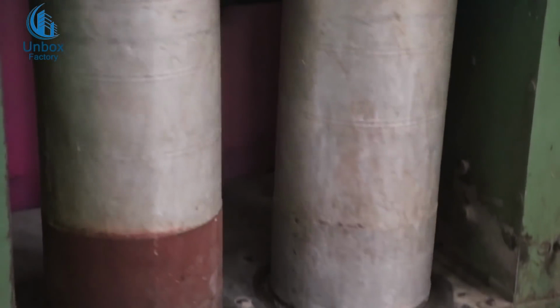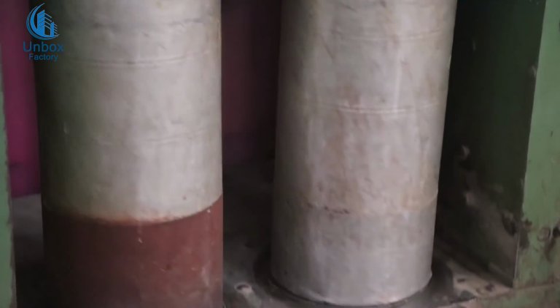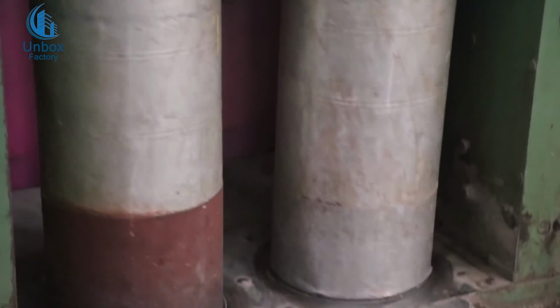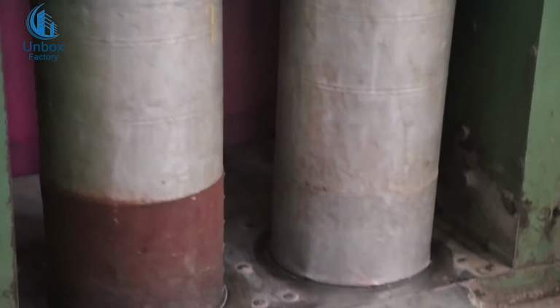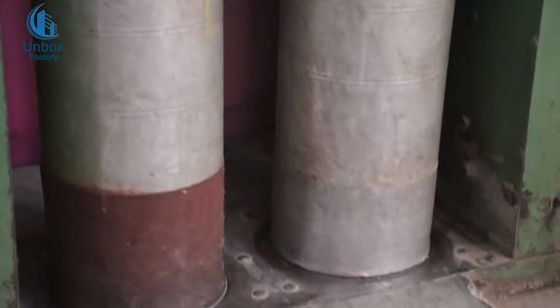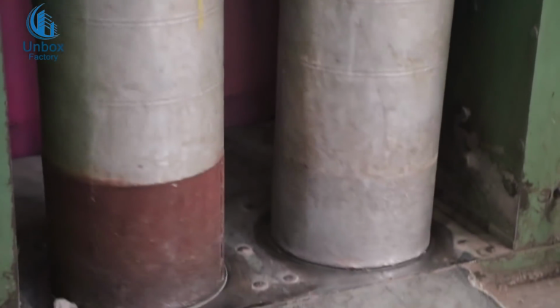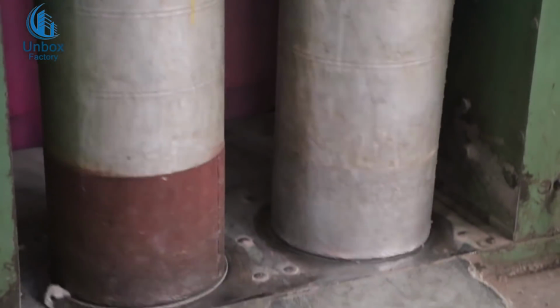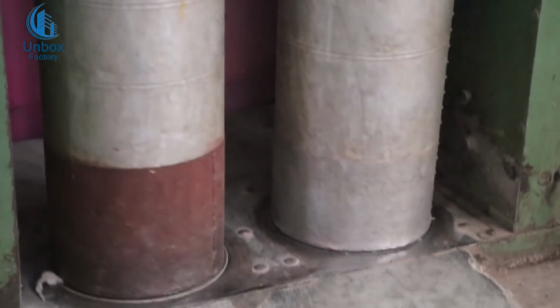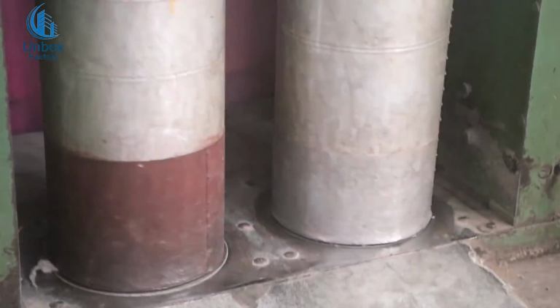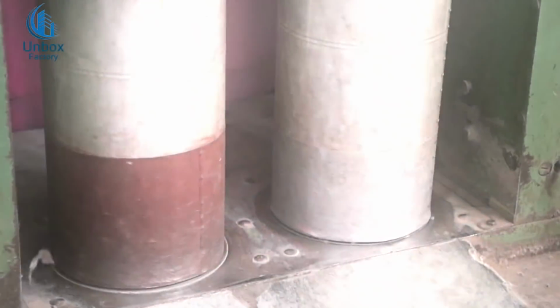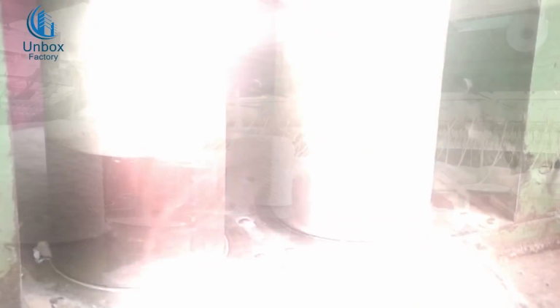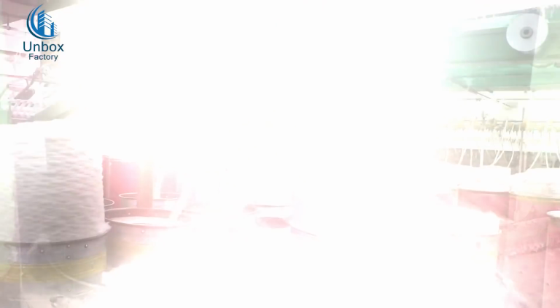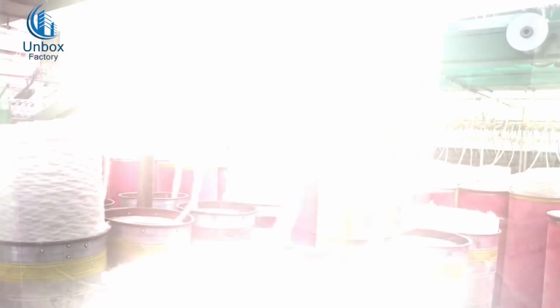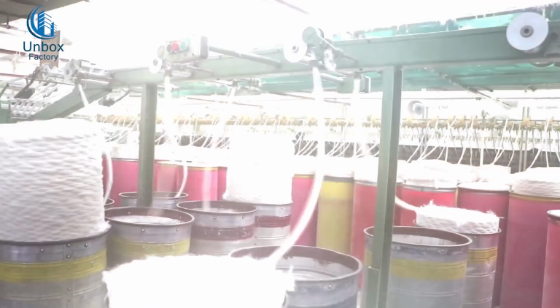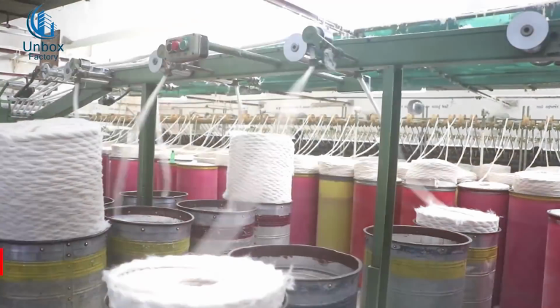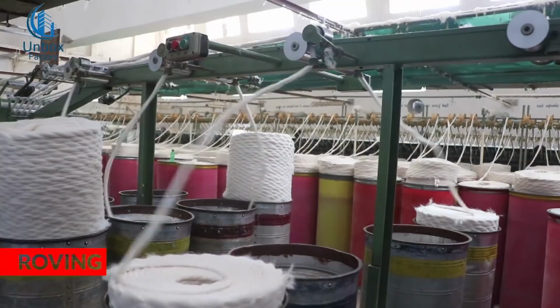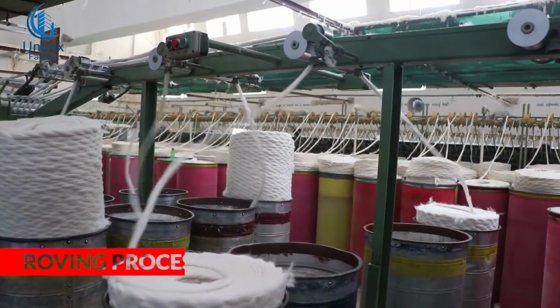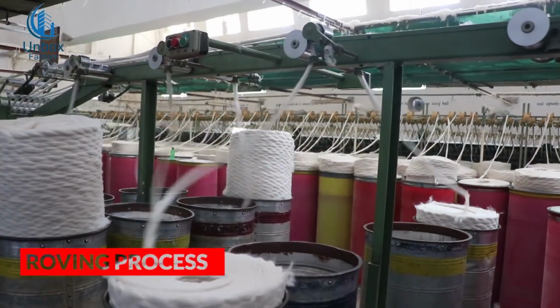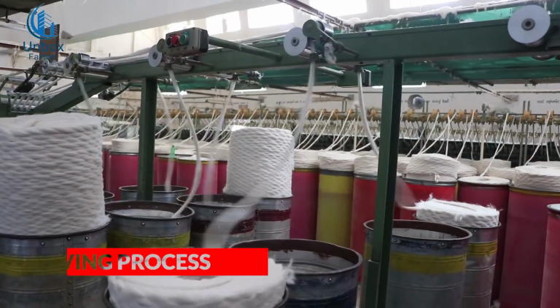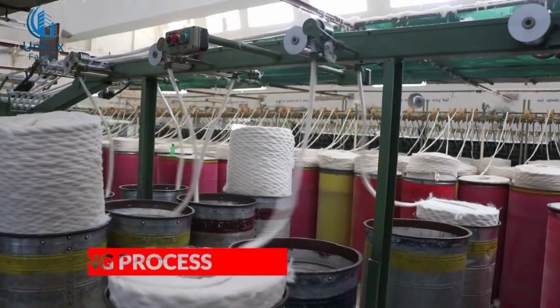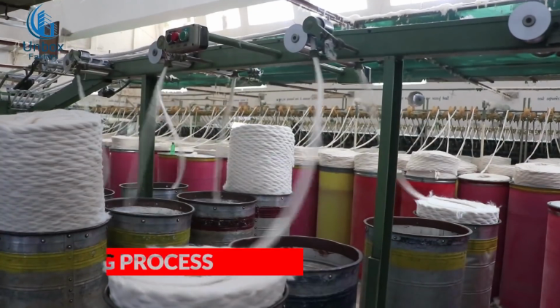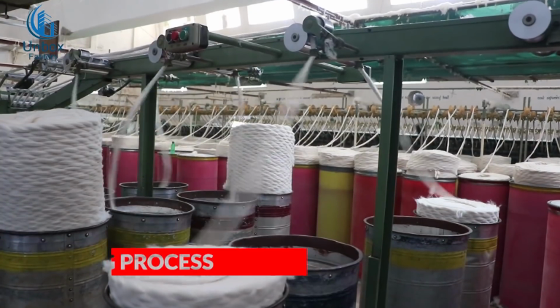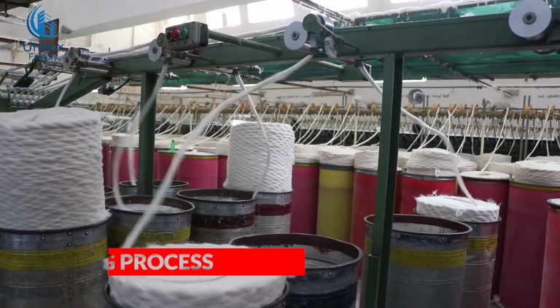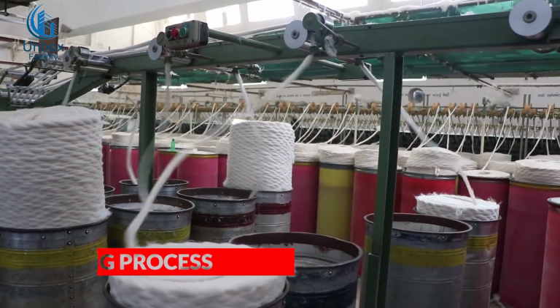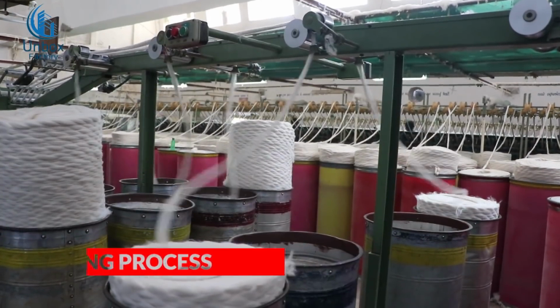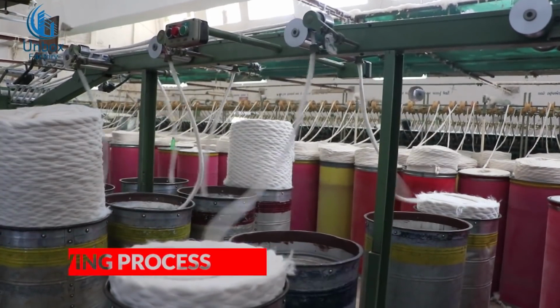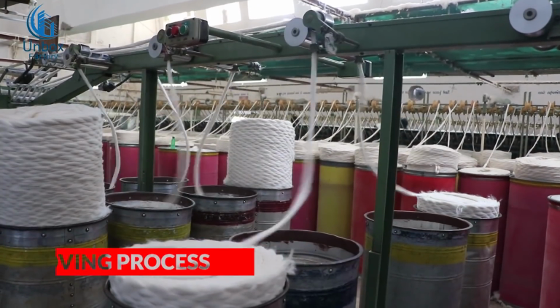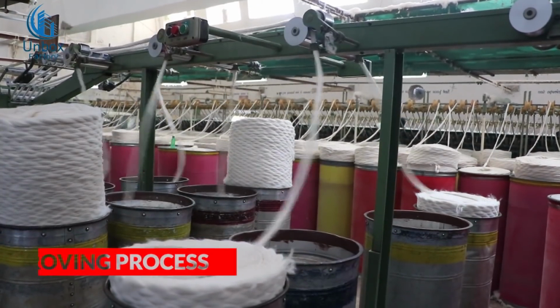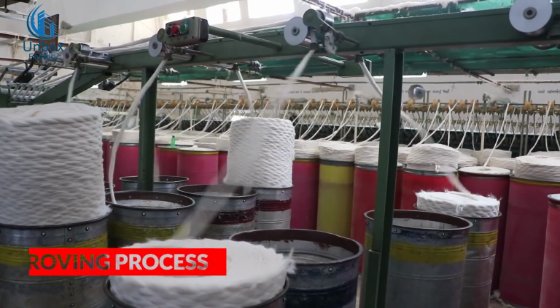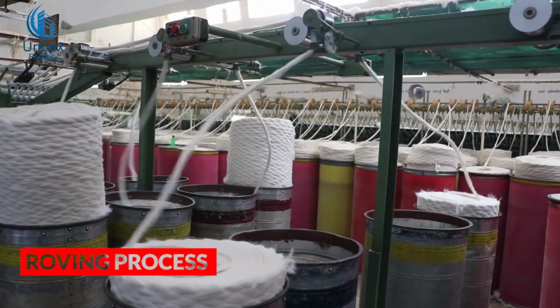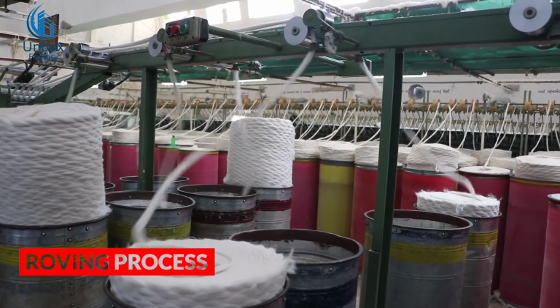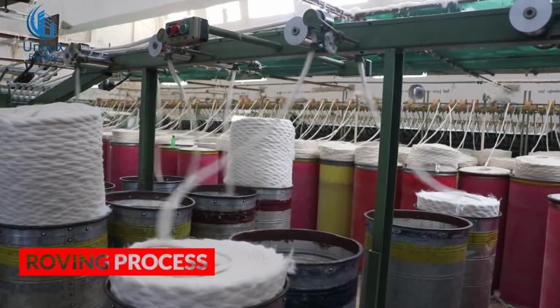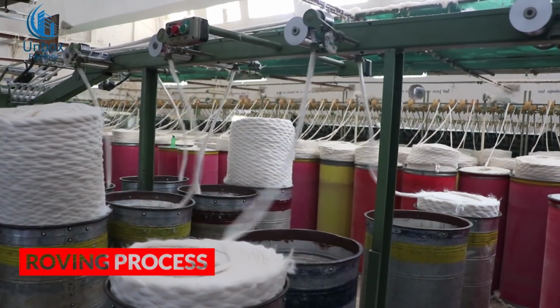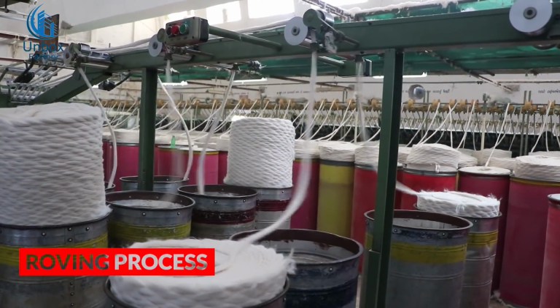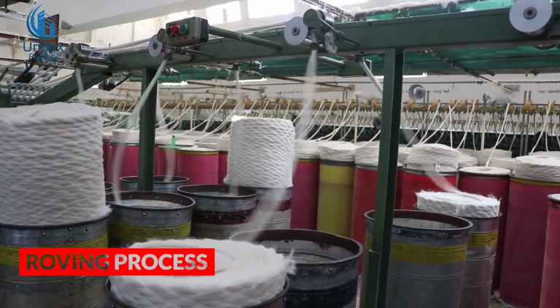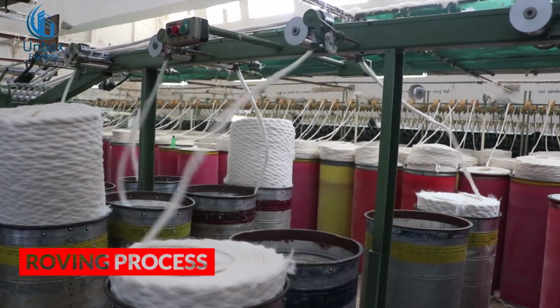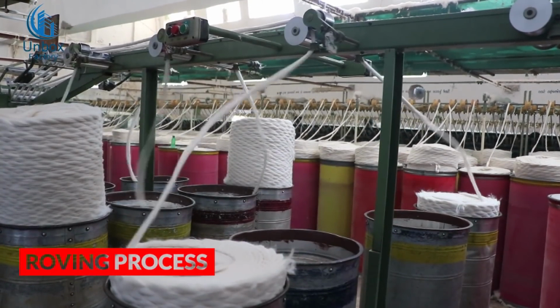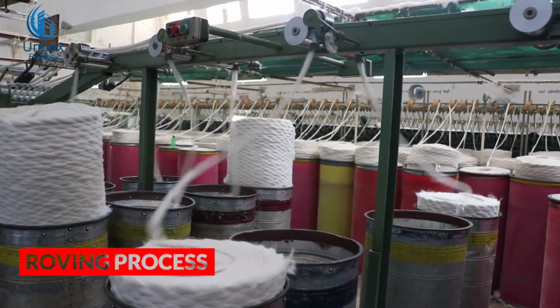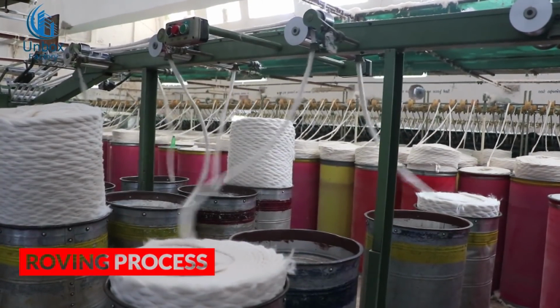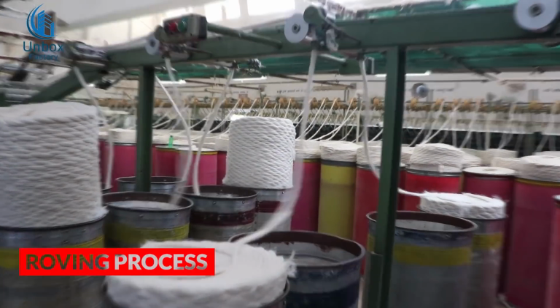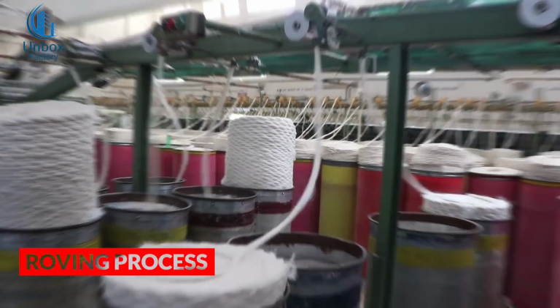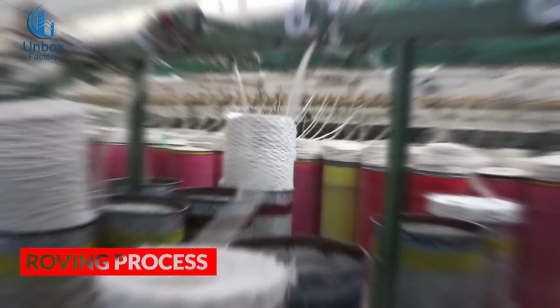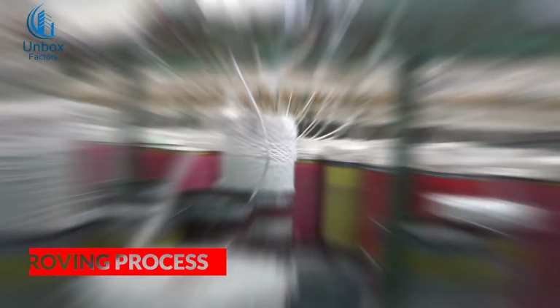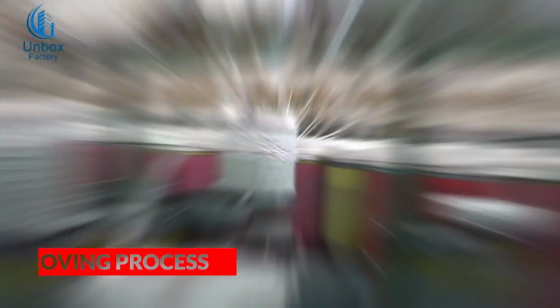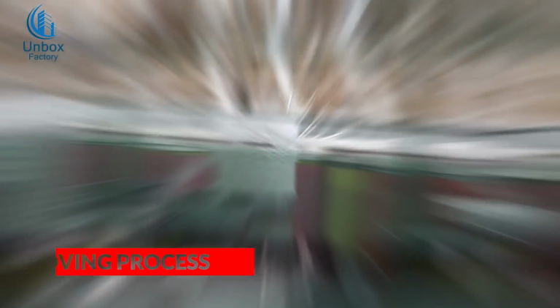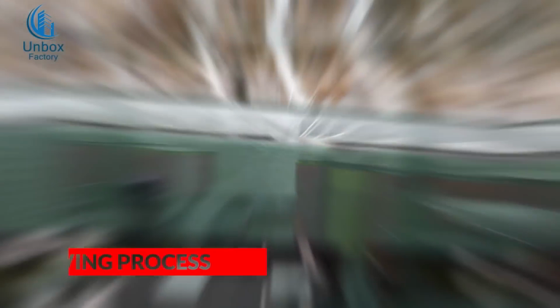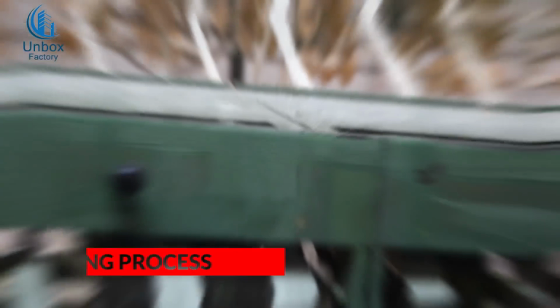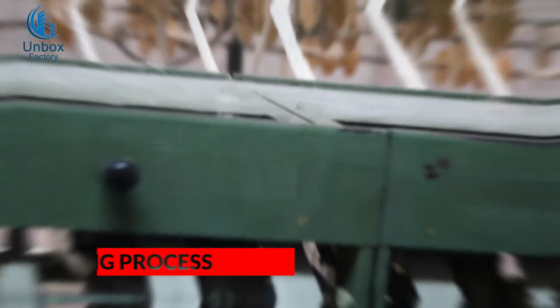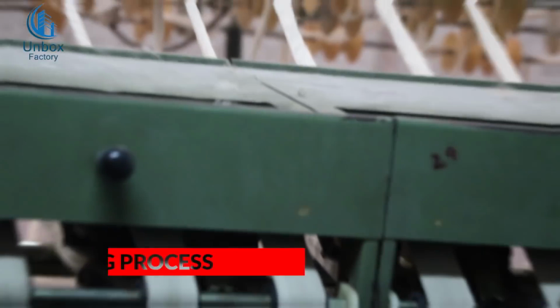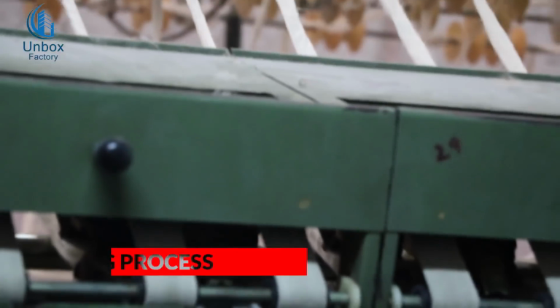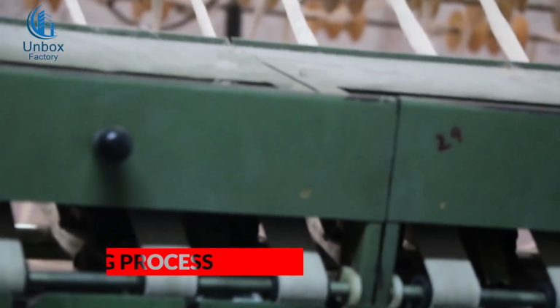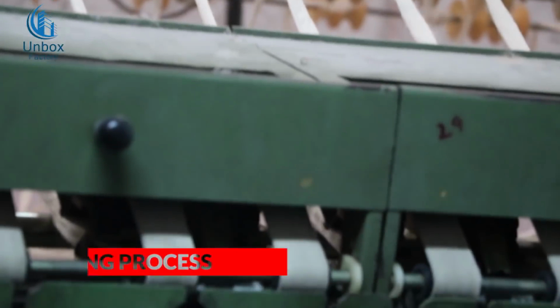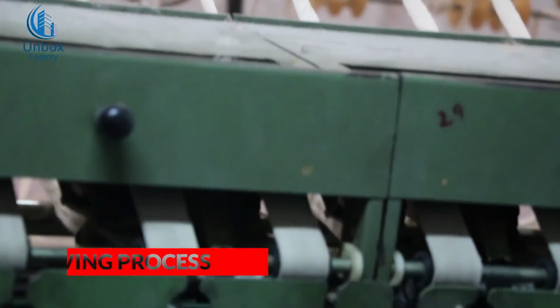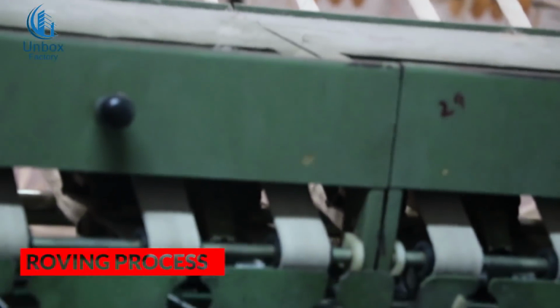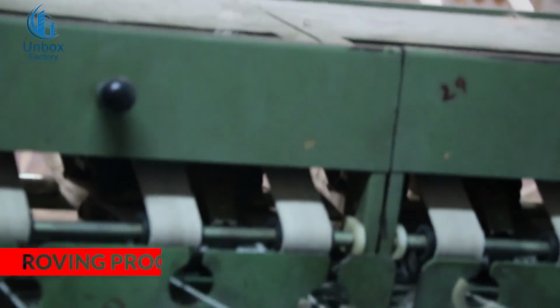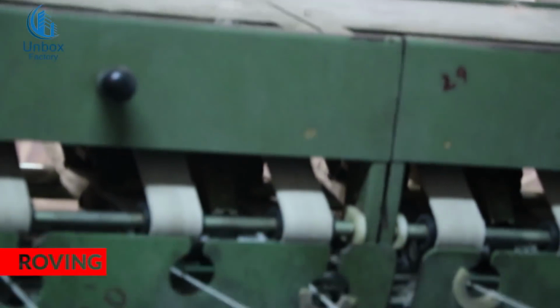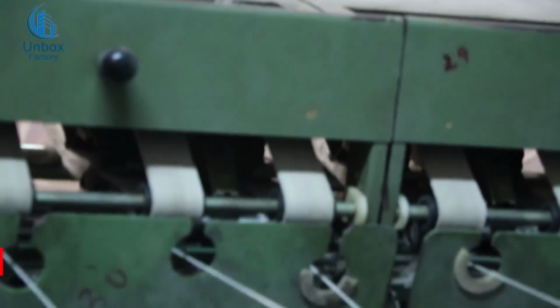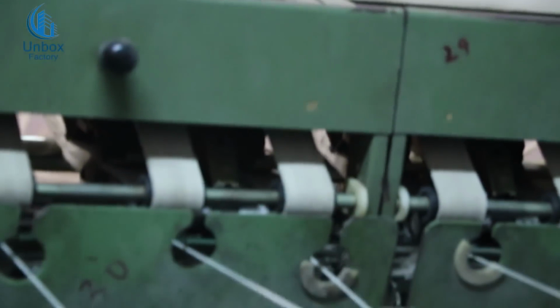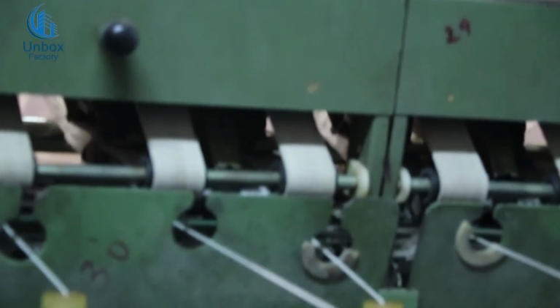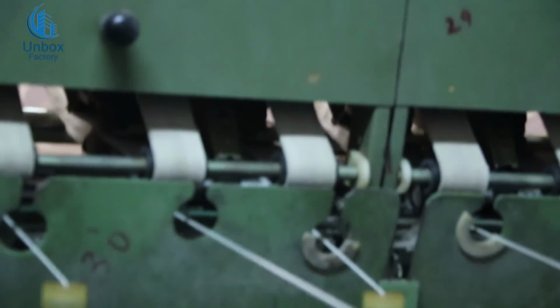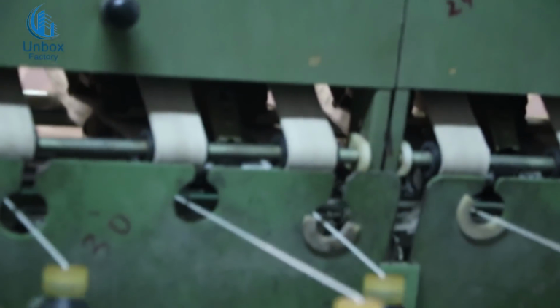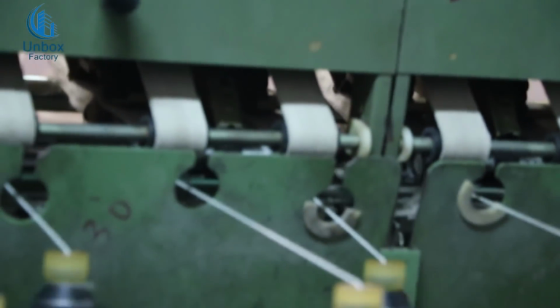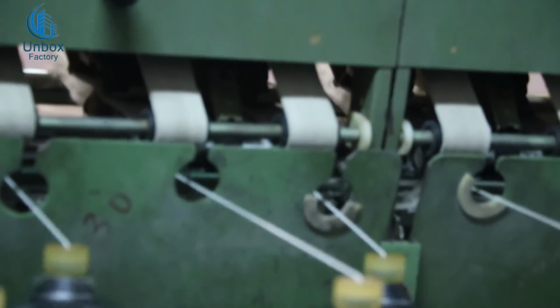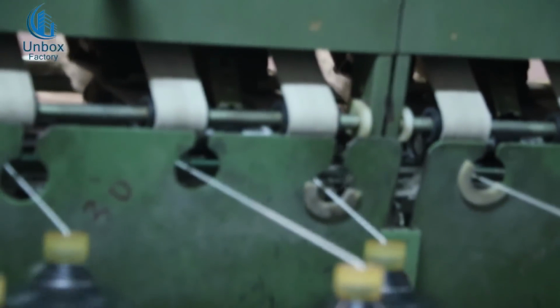Now the sliver drum is passed through the roving process. This process reduces from the rough roller down to the fiber size.